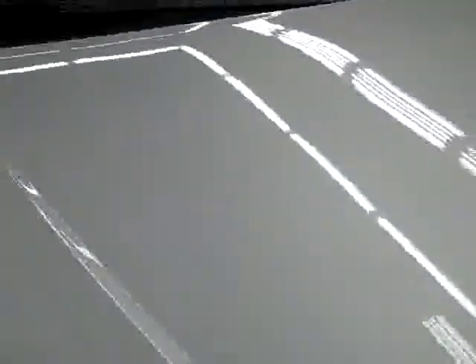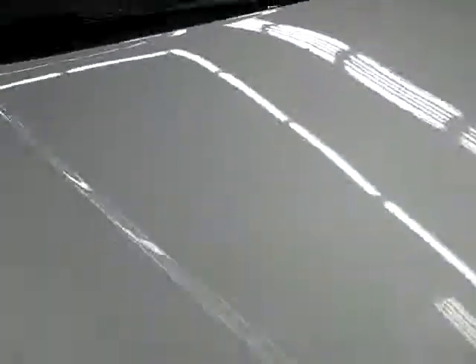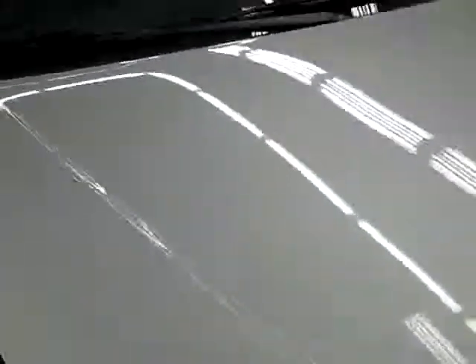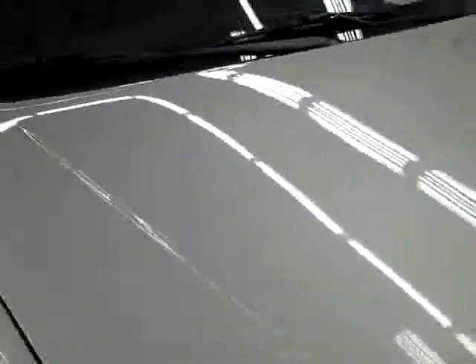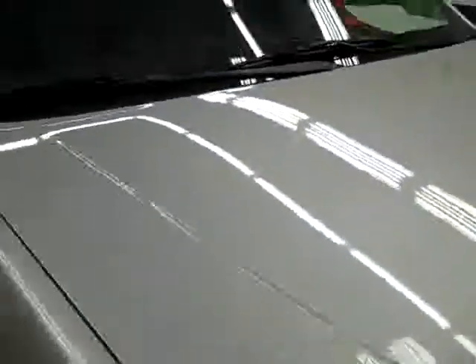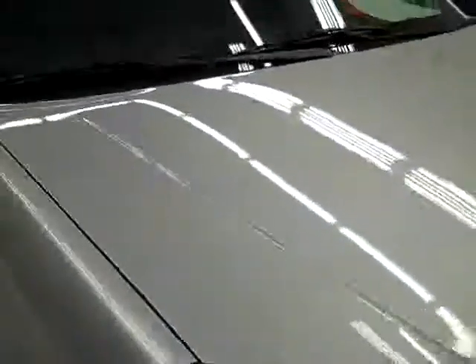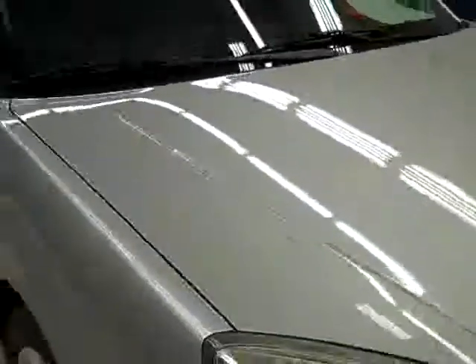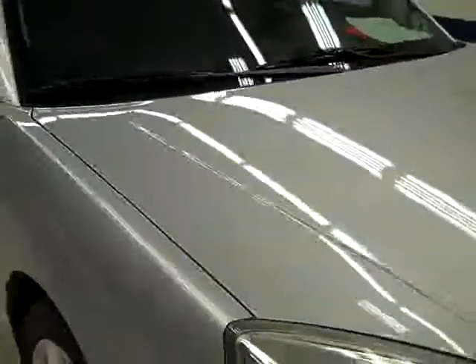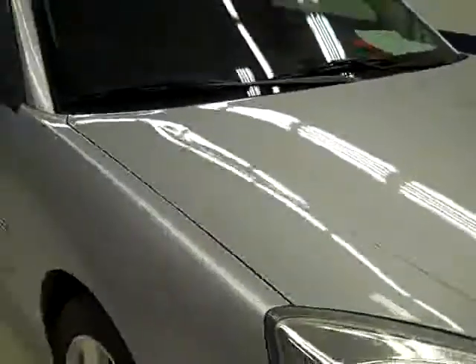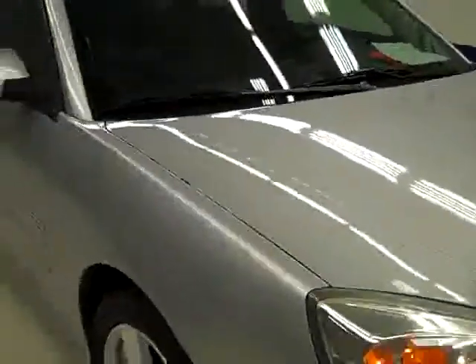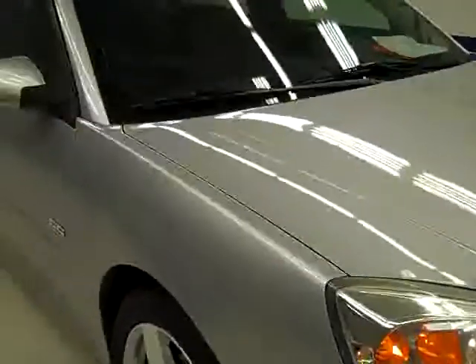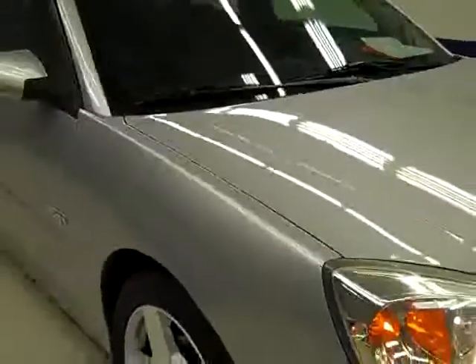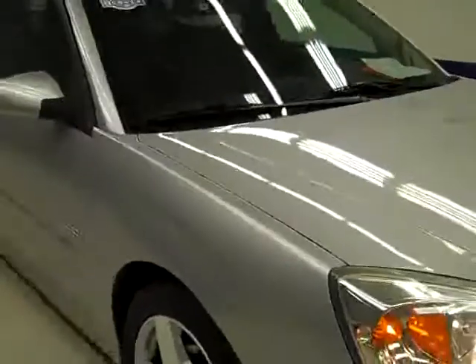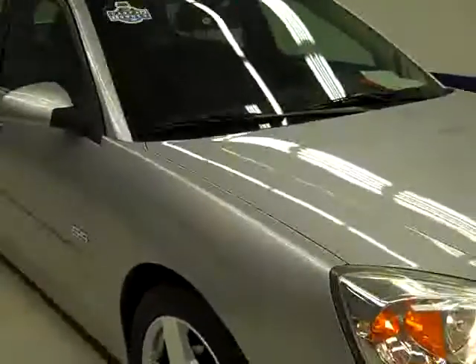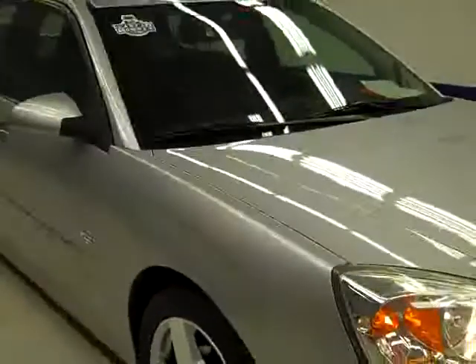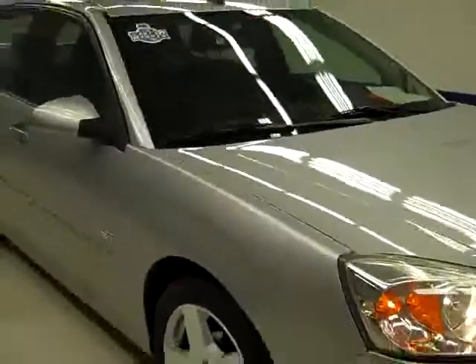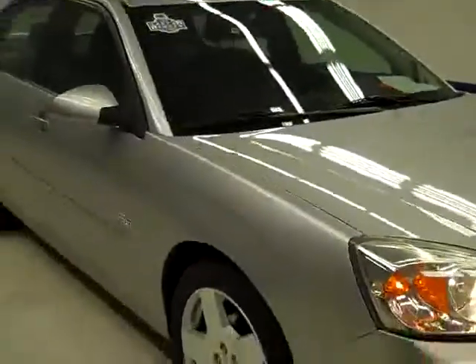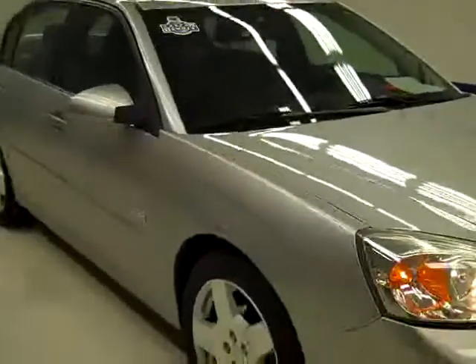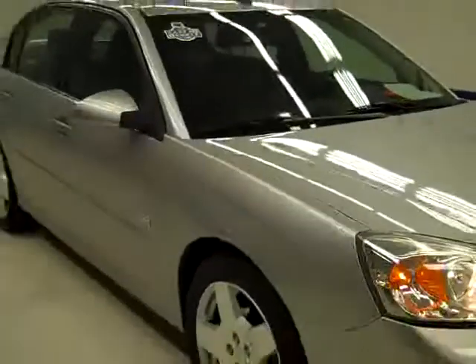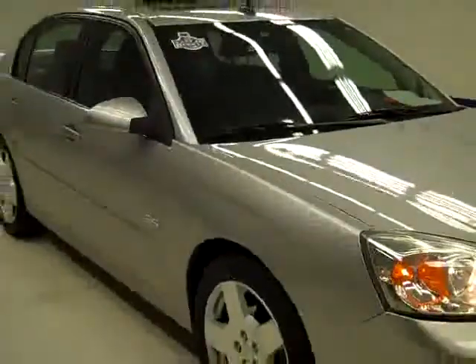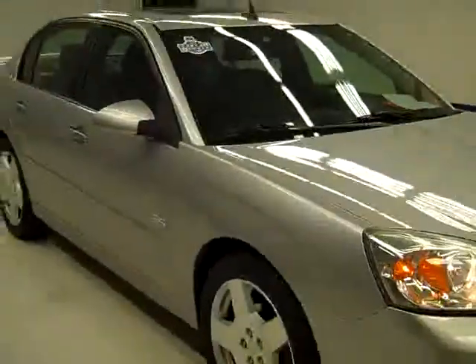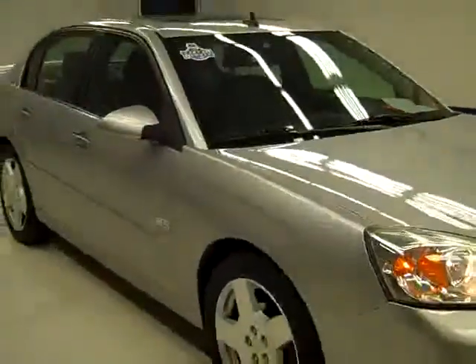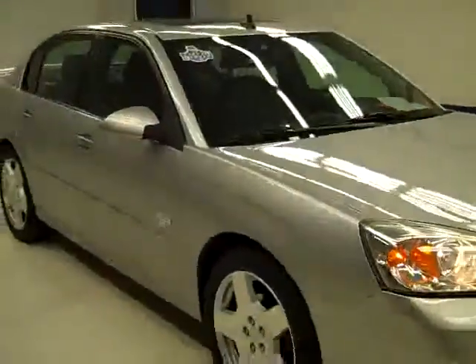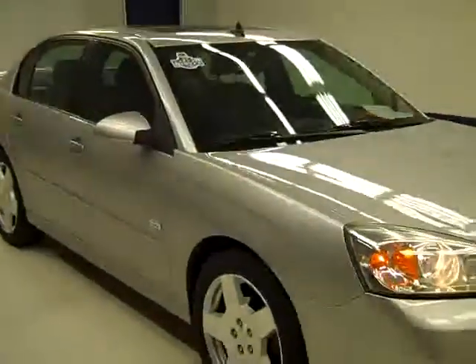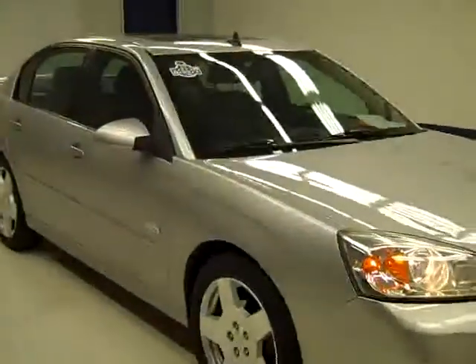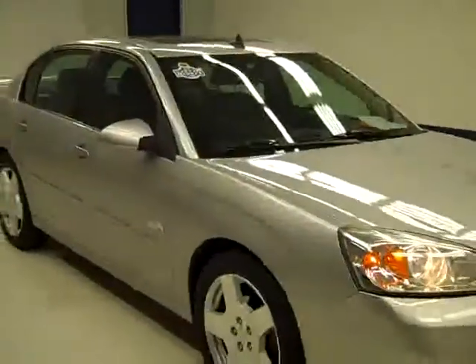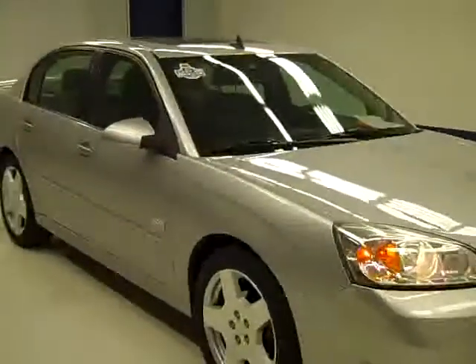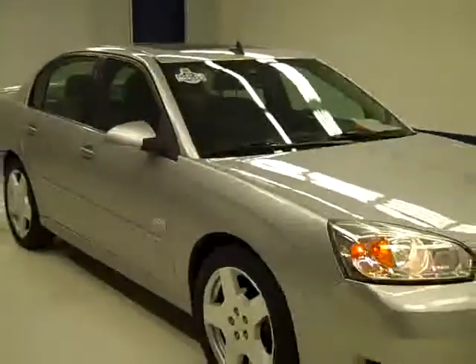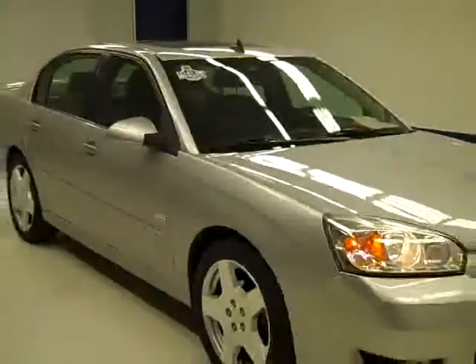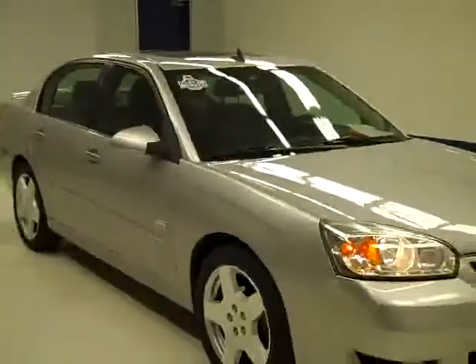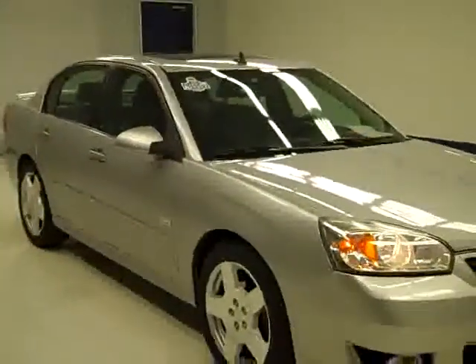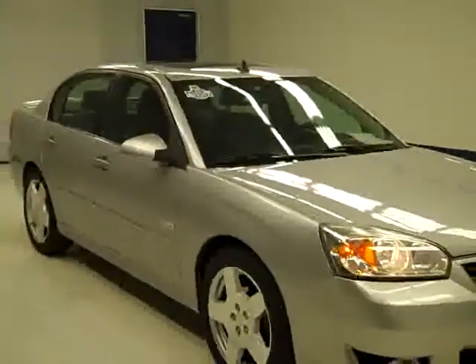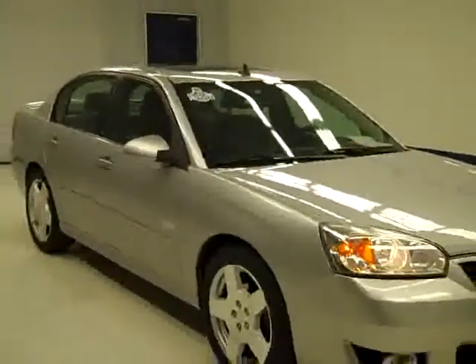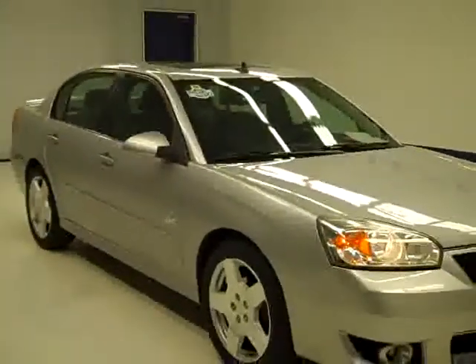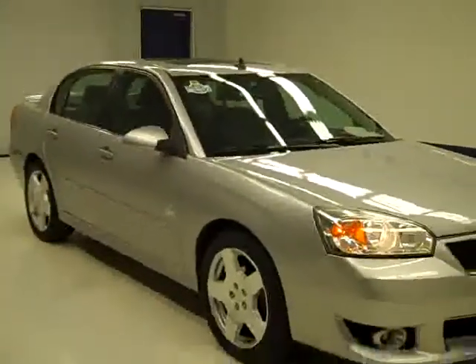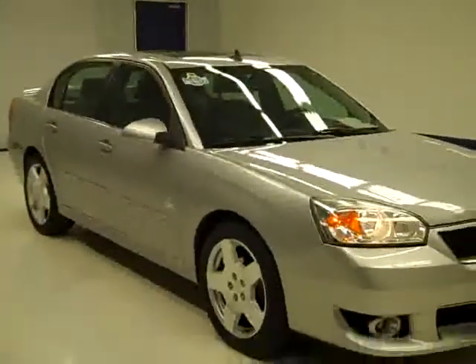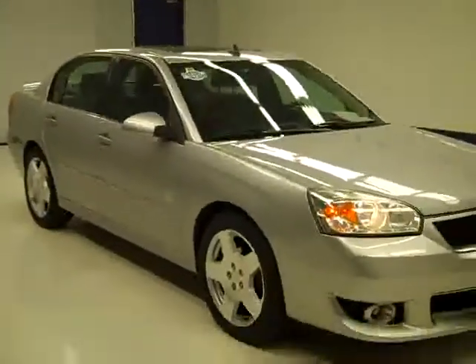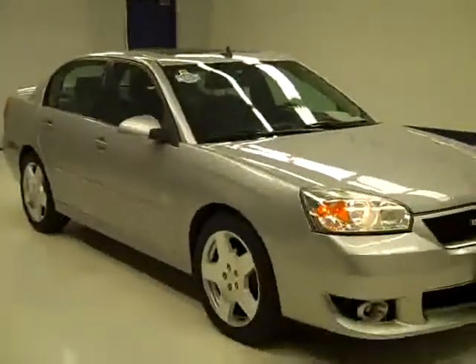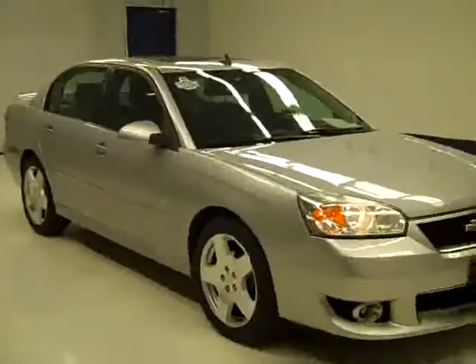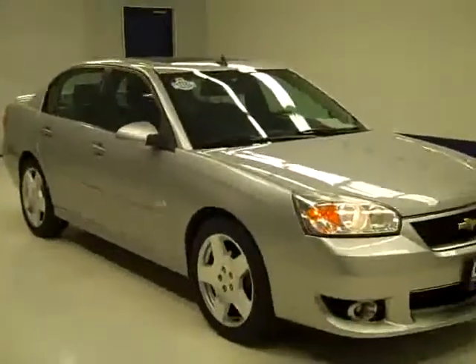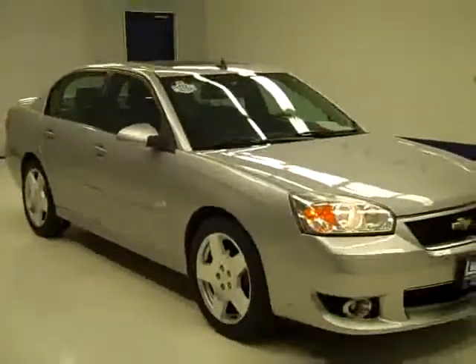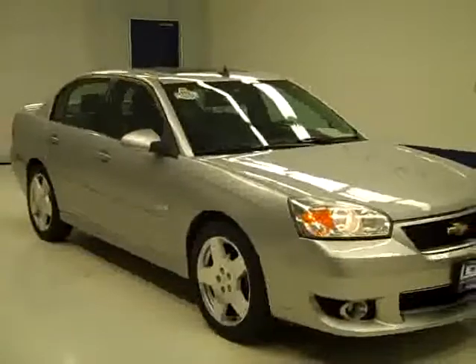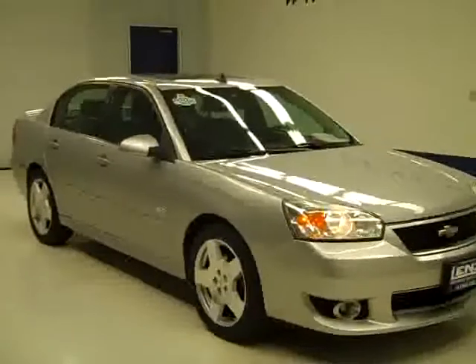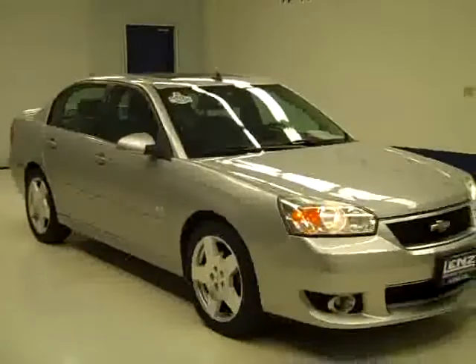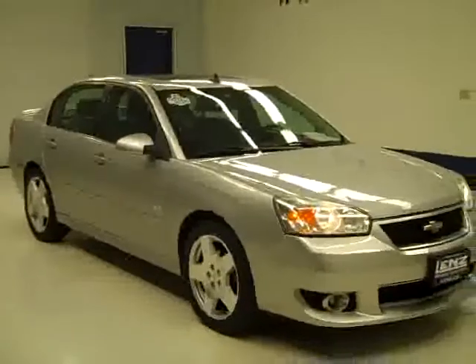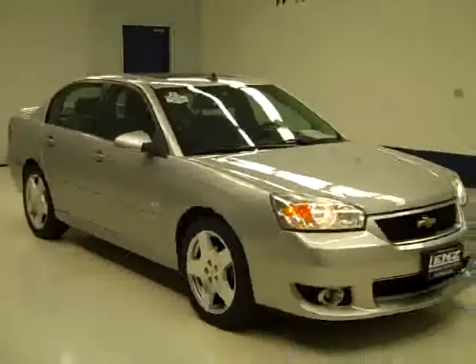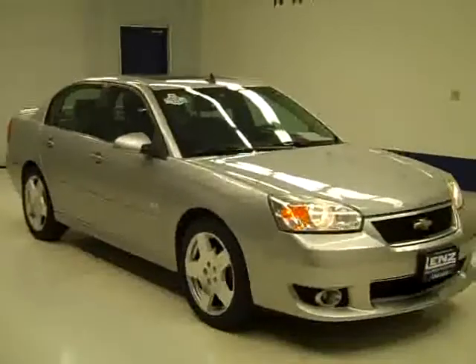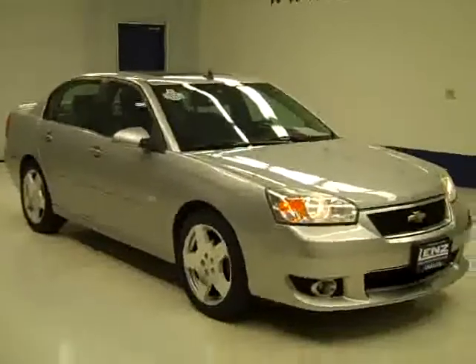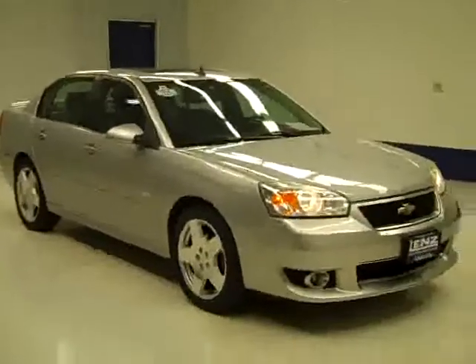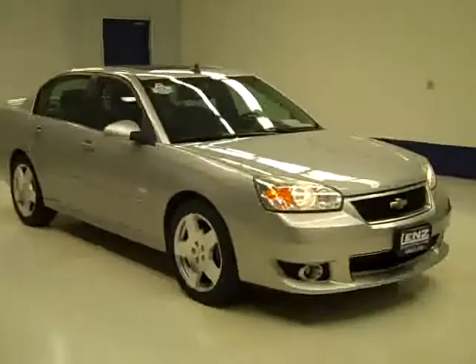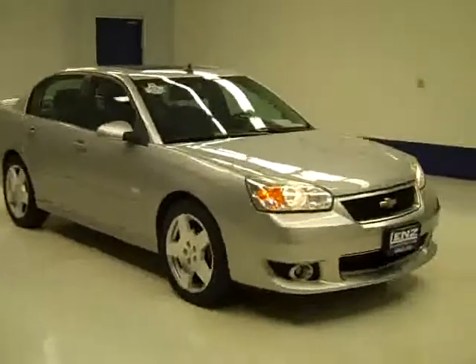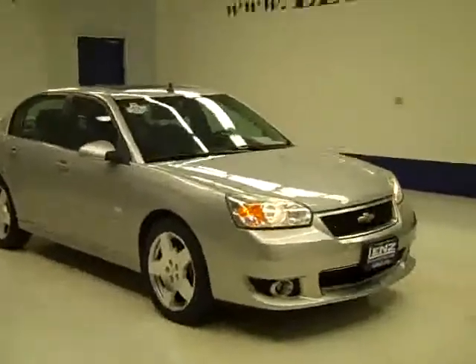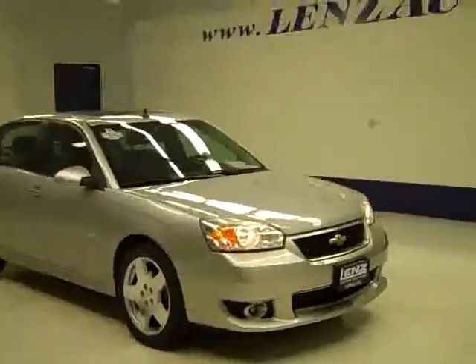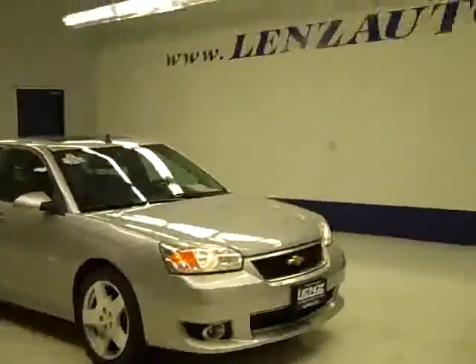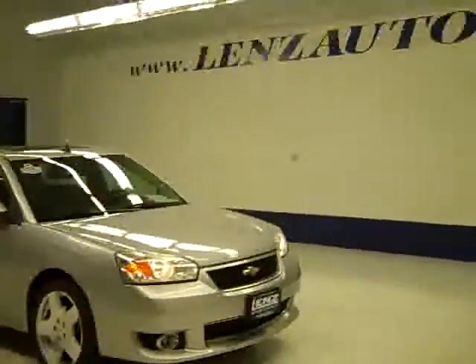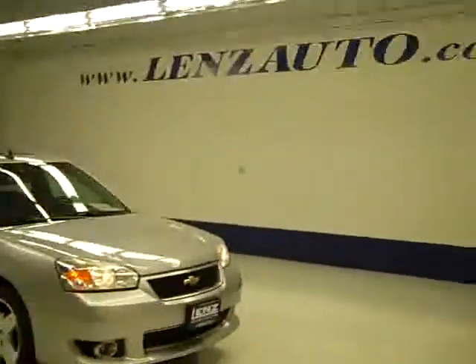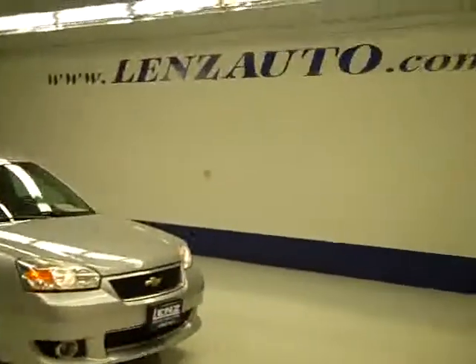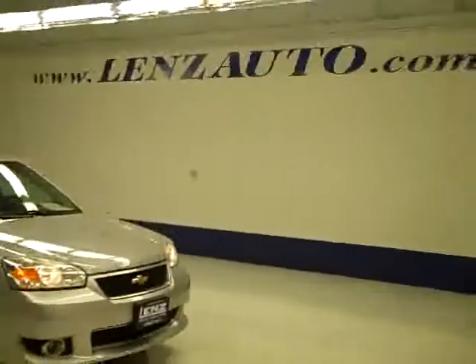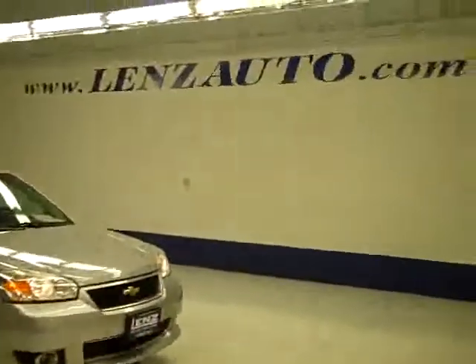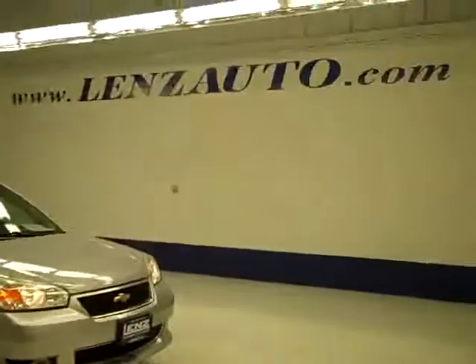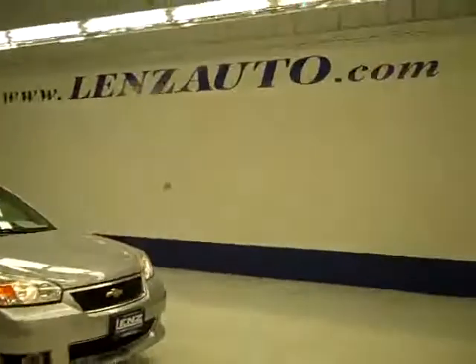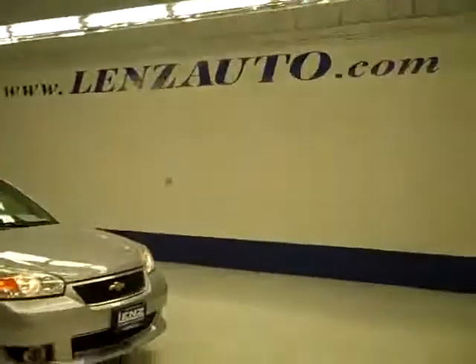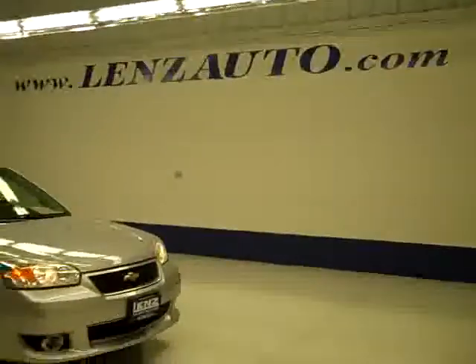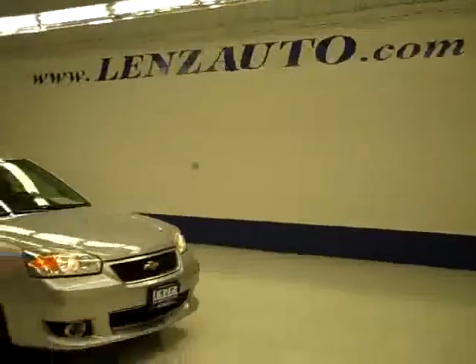If you'd like to see more pictures of this car along with a full description, or to see one of our other more than 400 vehicles on the lot, visit LensAuto.com.